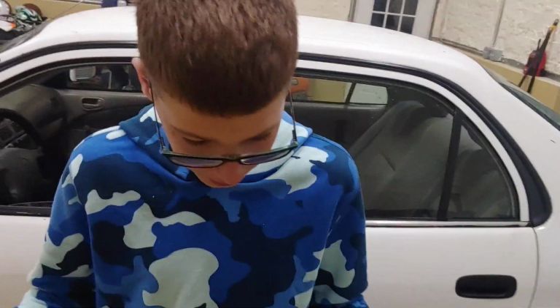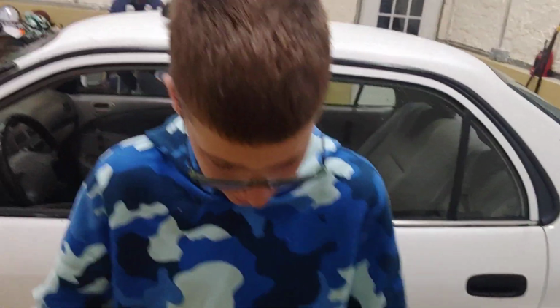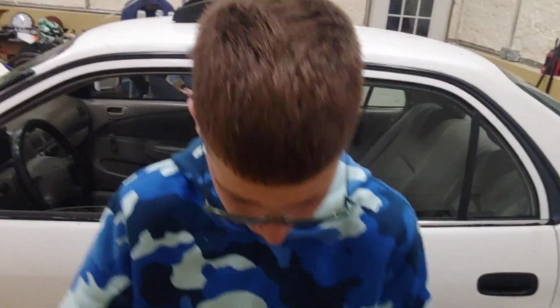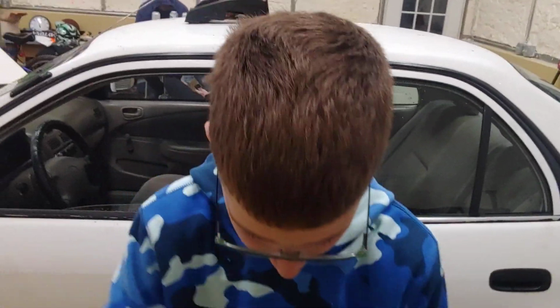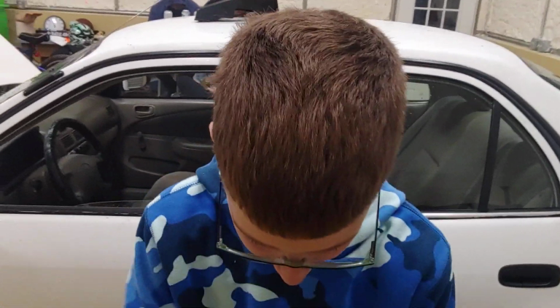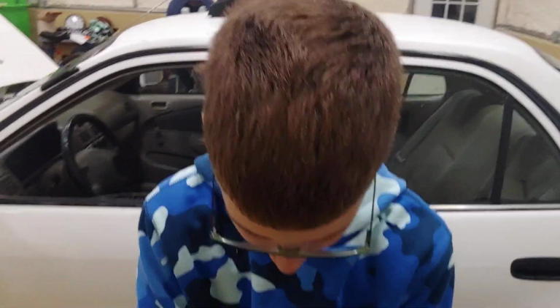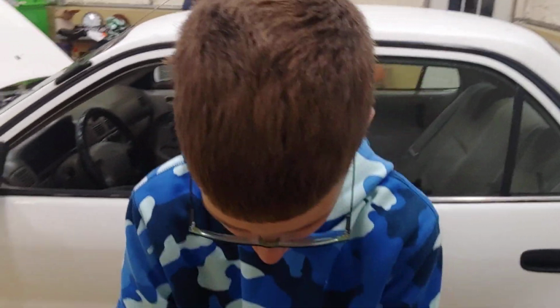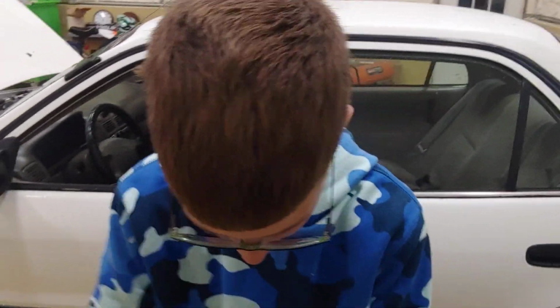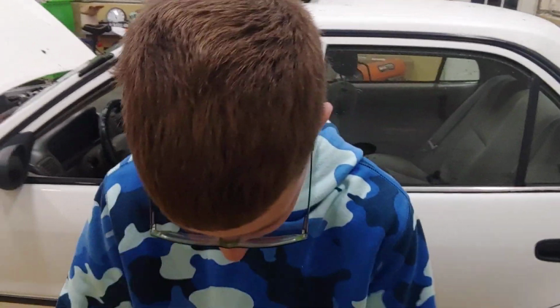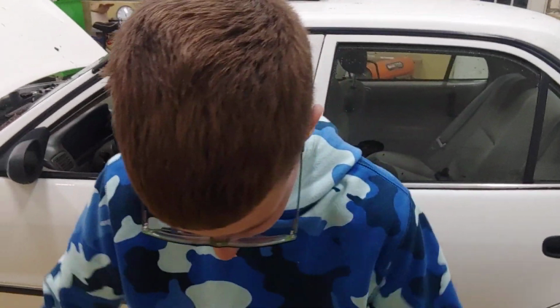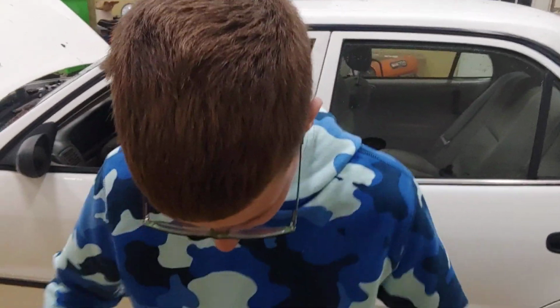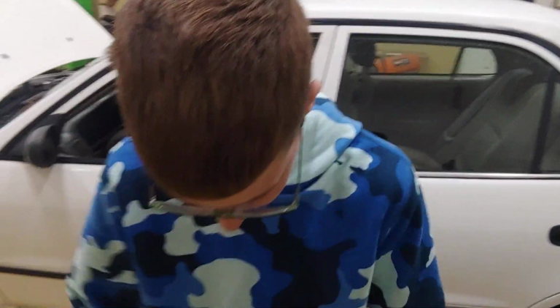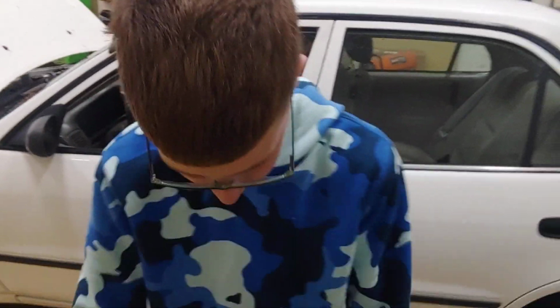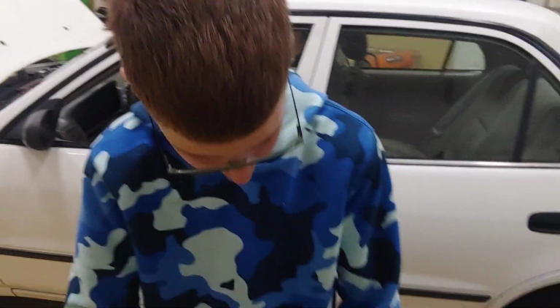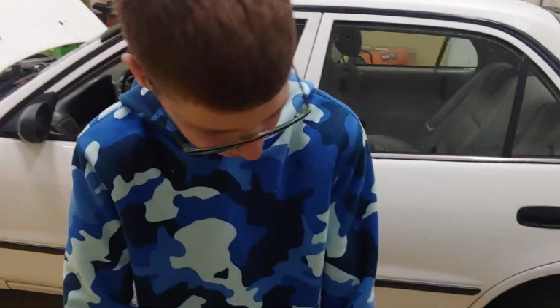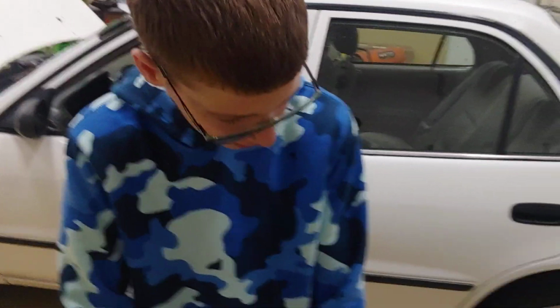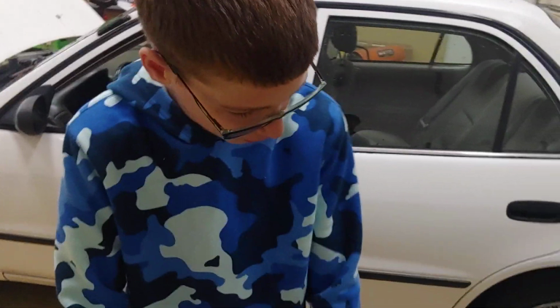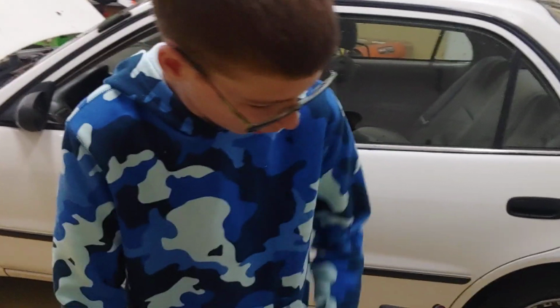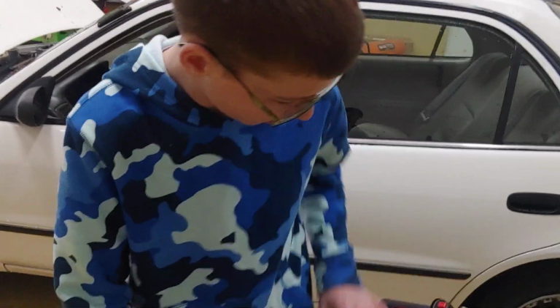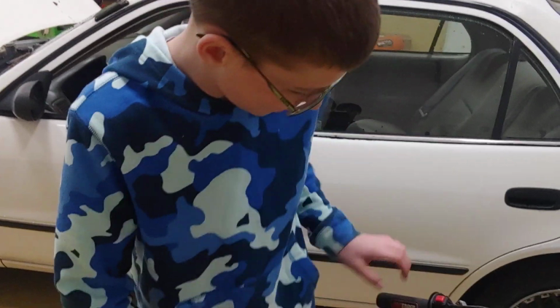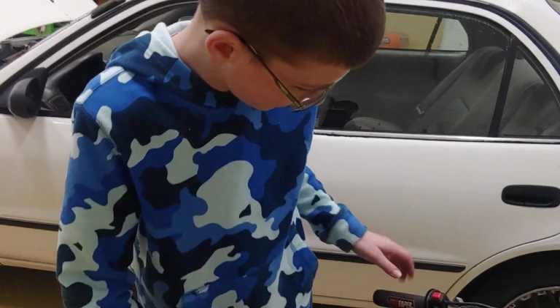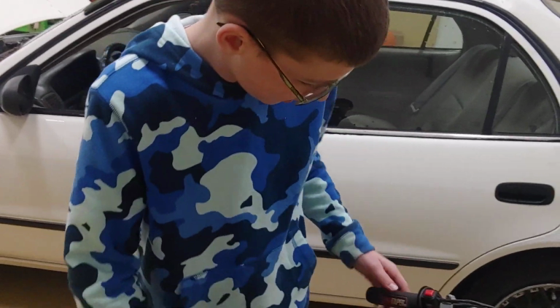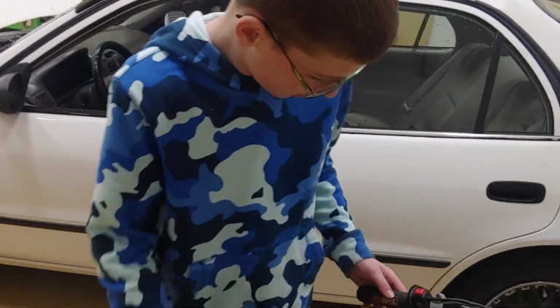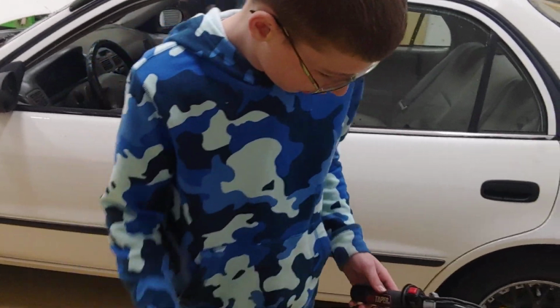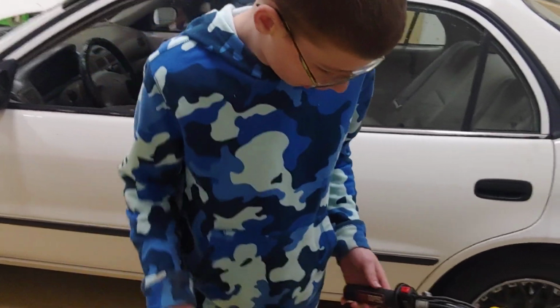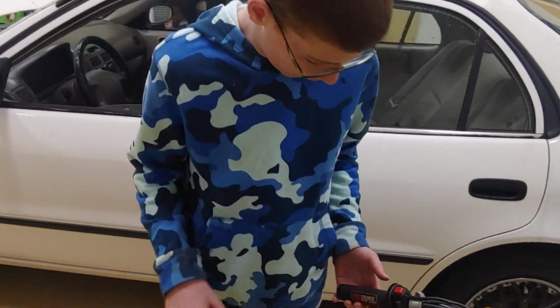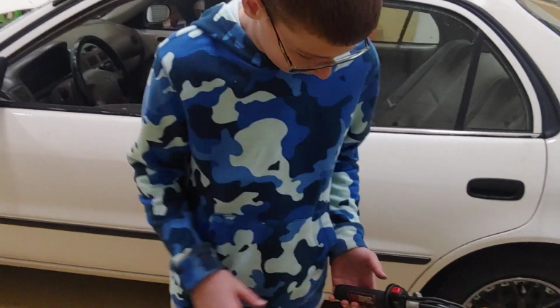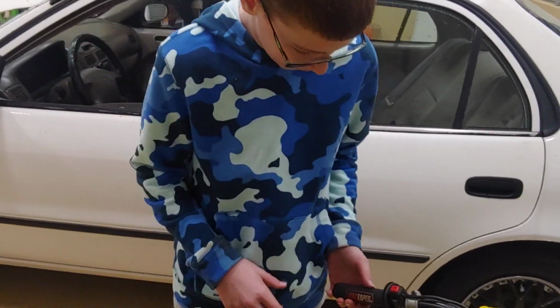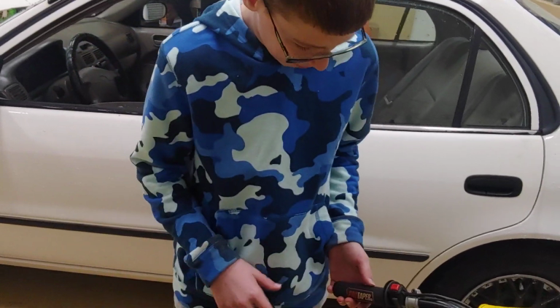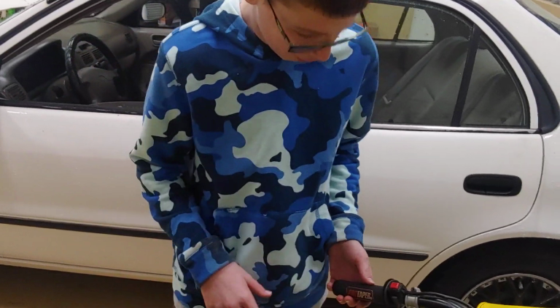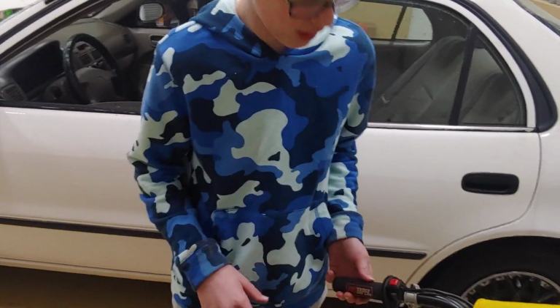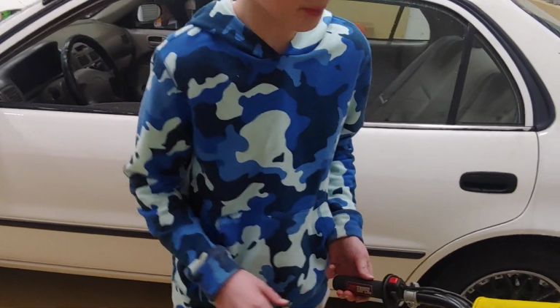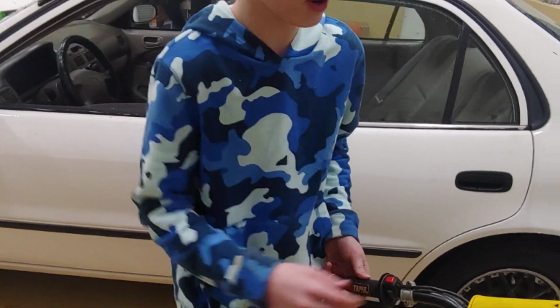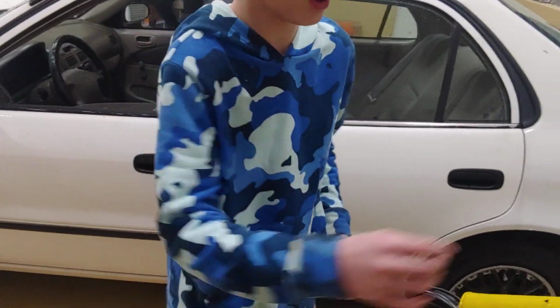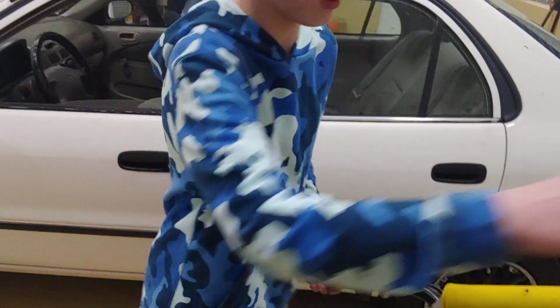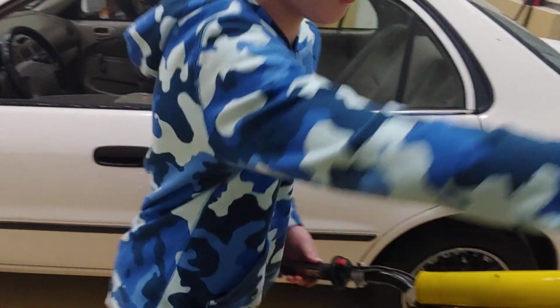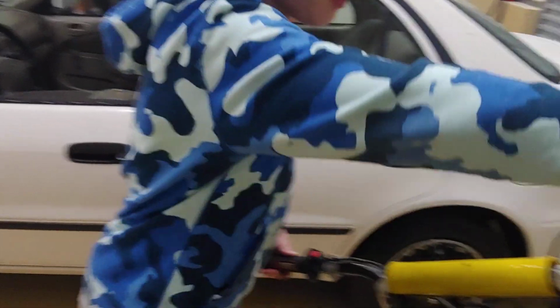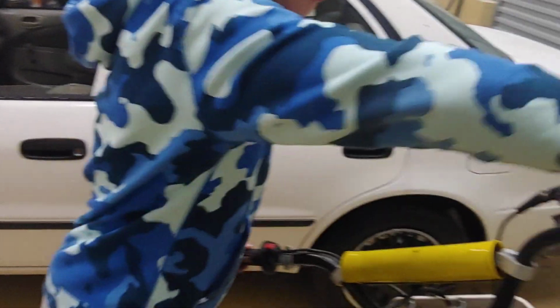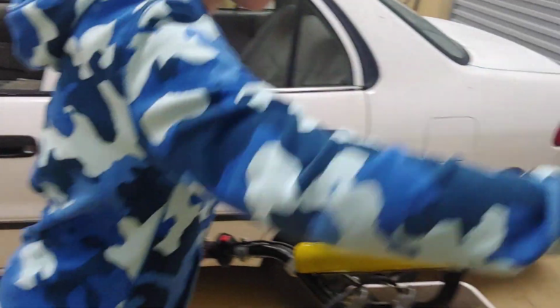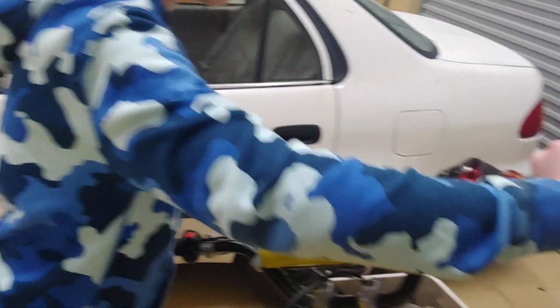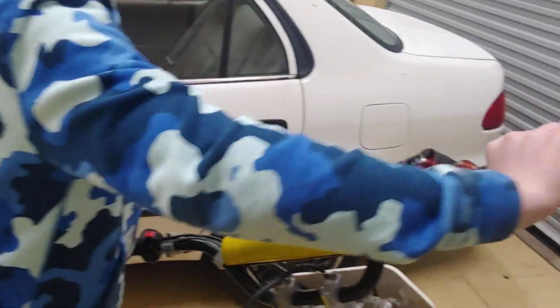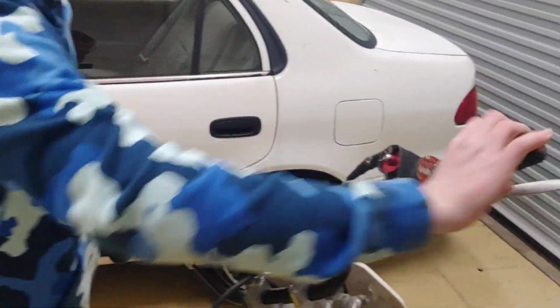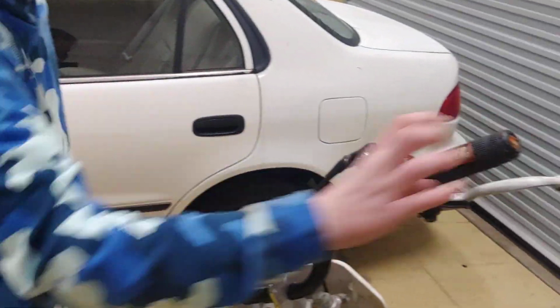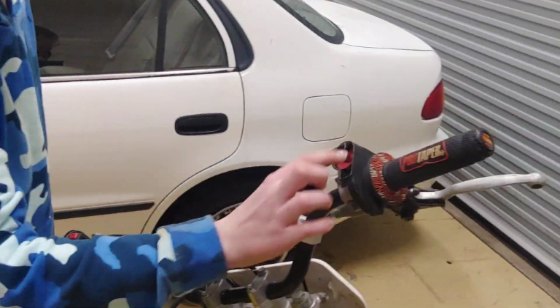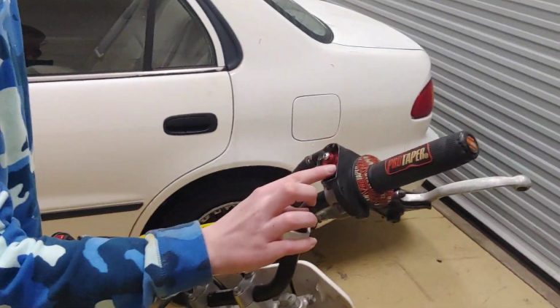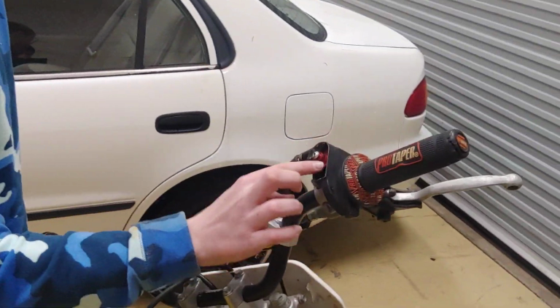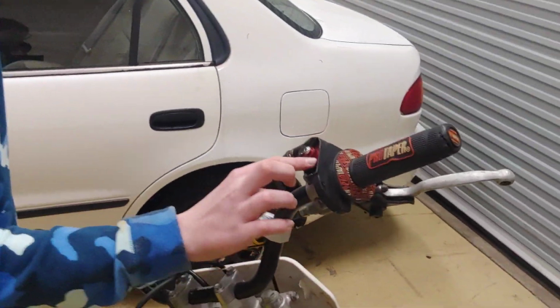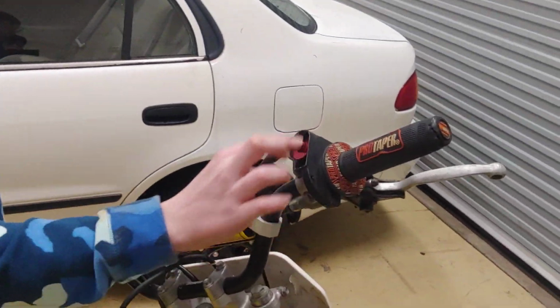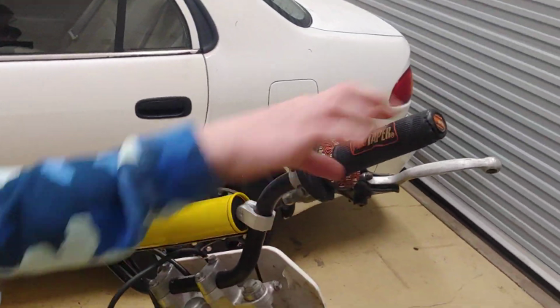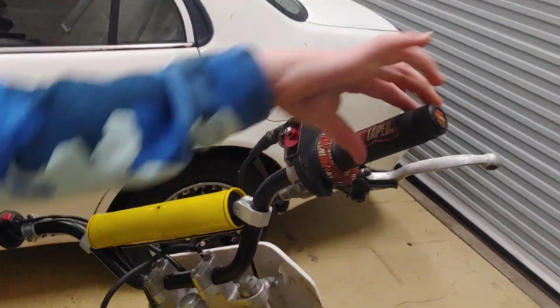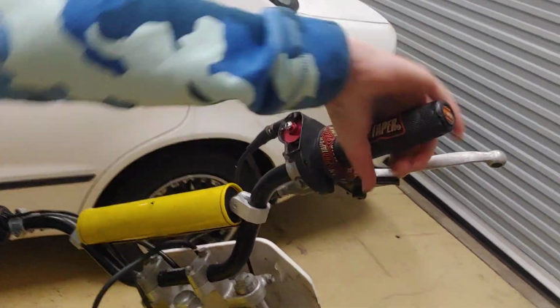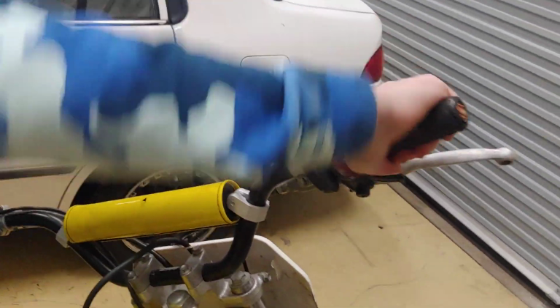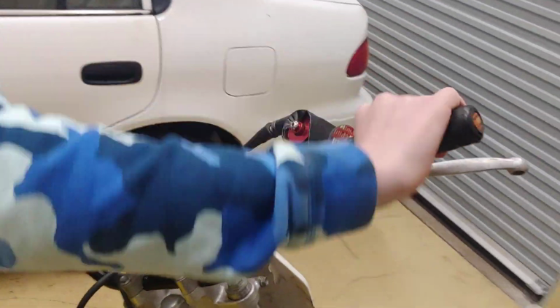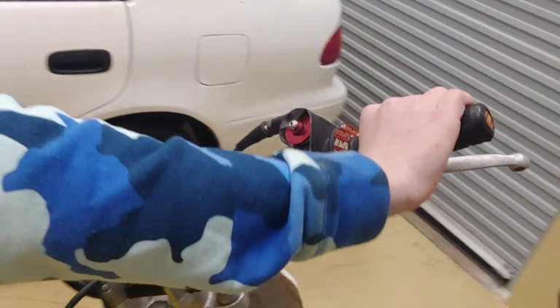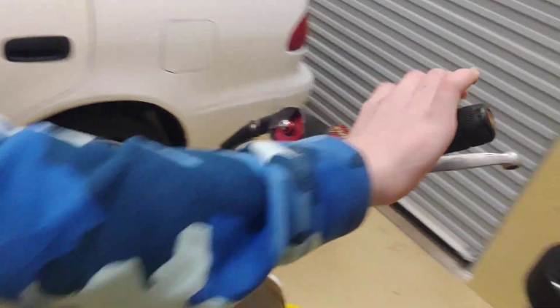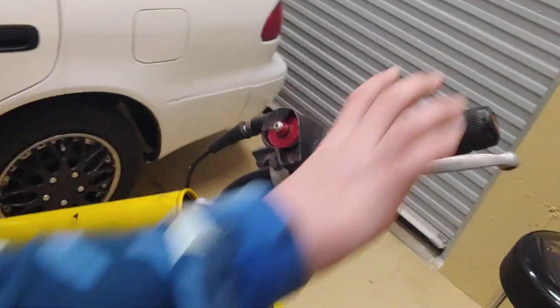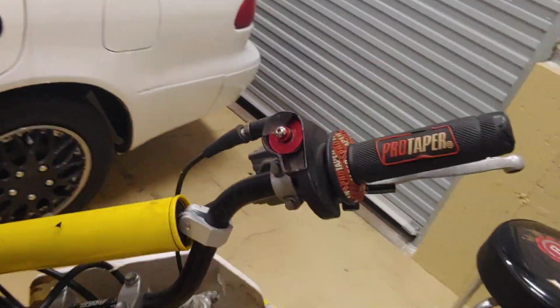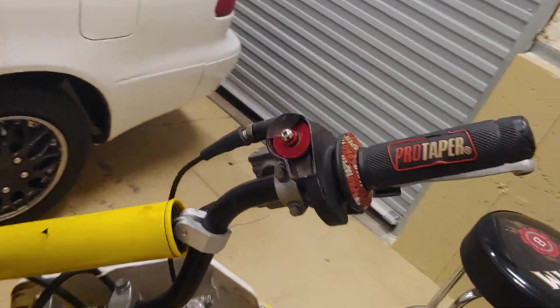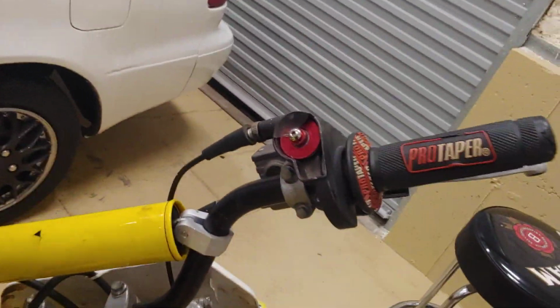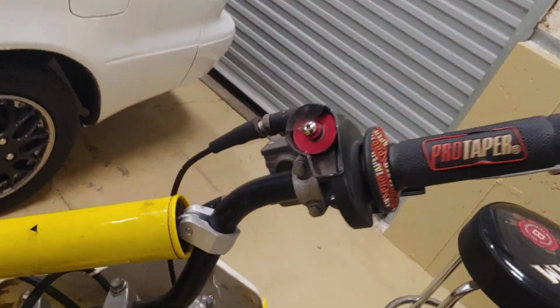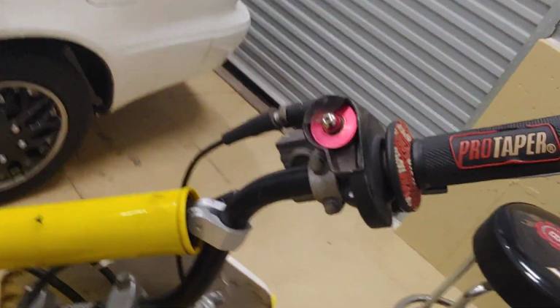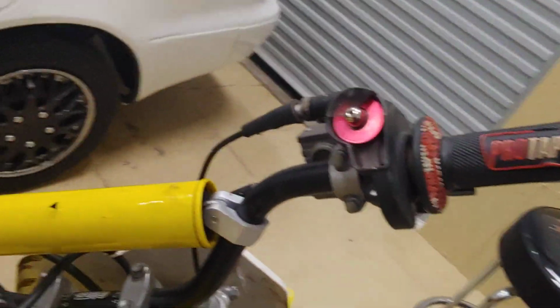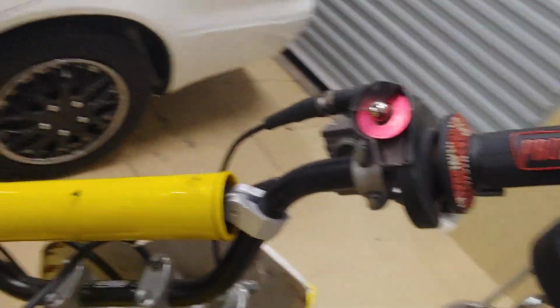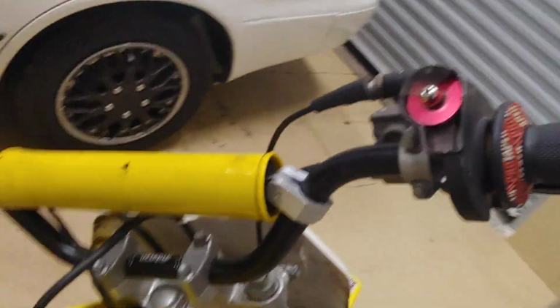It's pretty good, good seat quality. Pro taper grips. Let me get on.